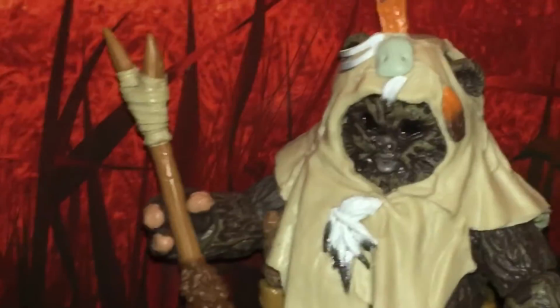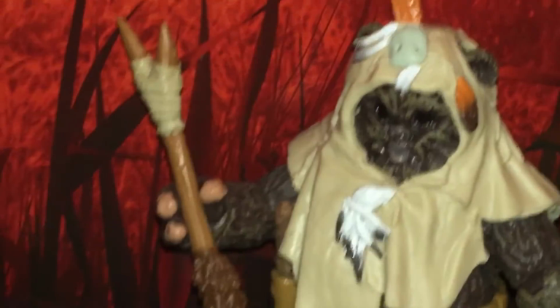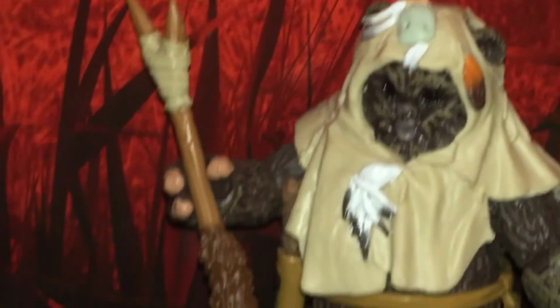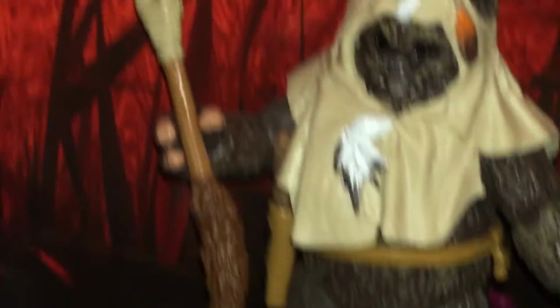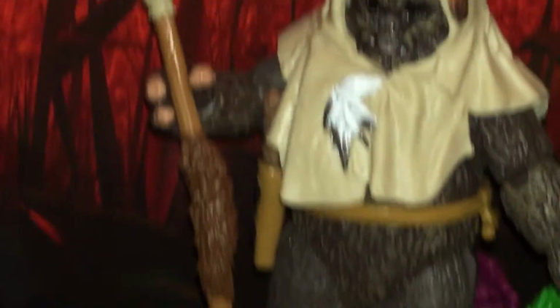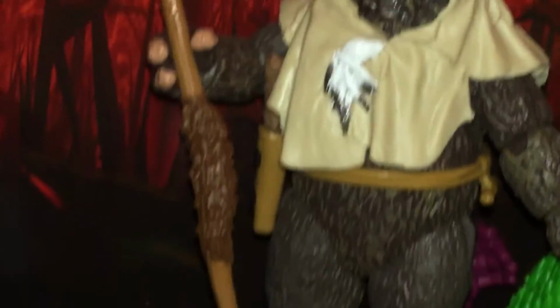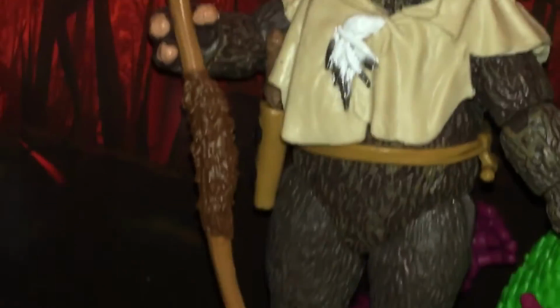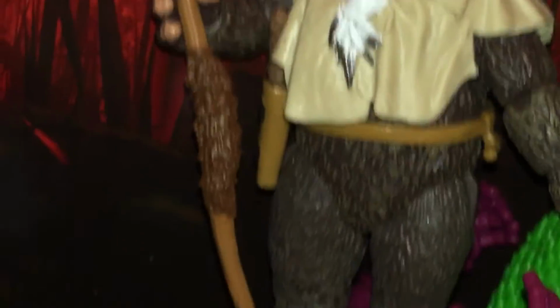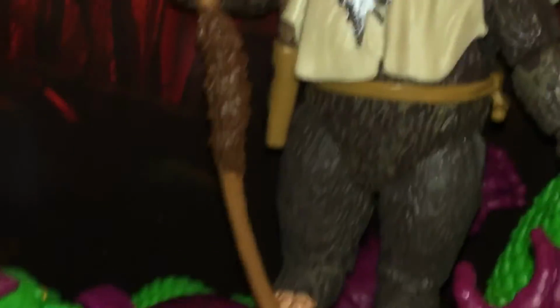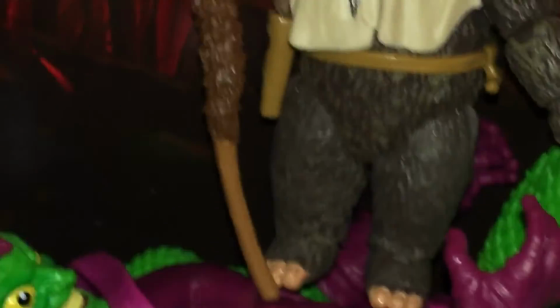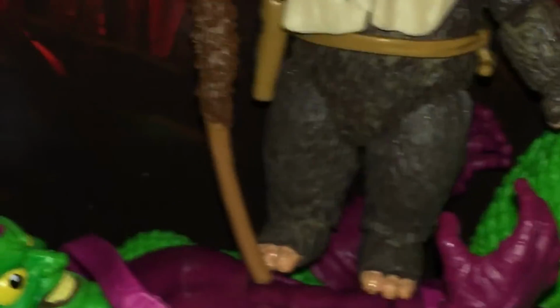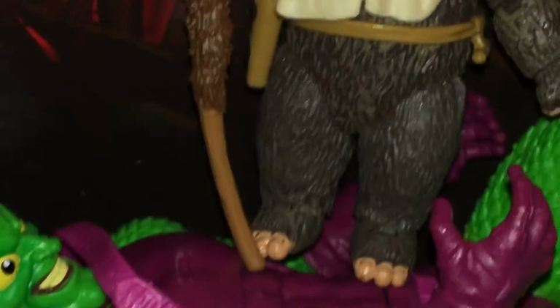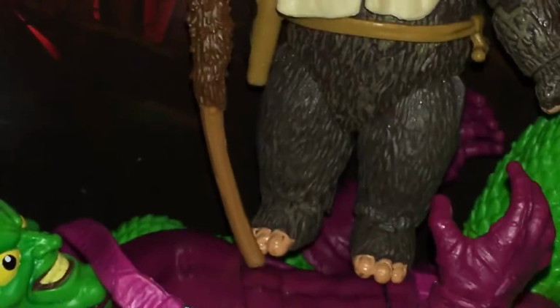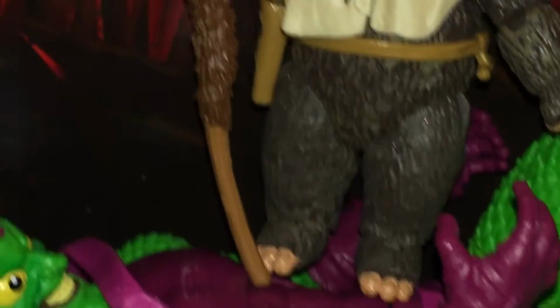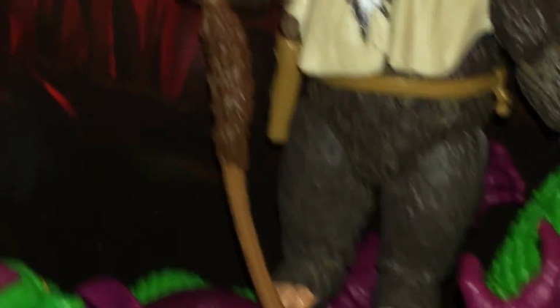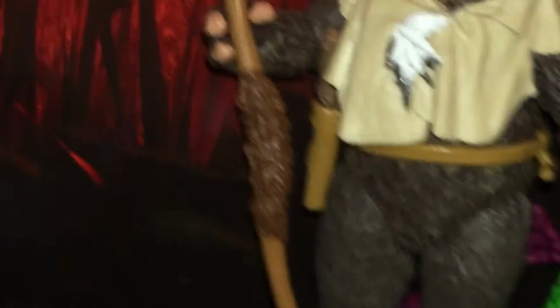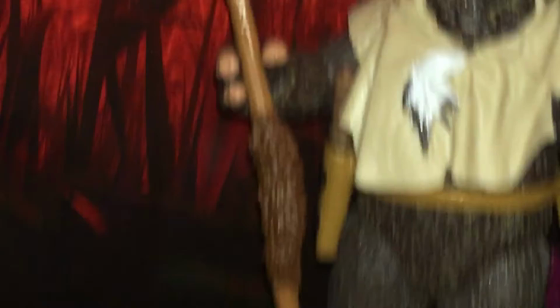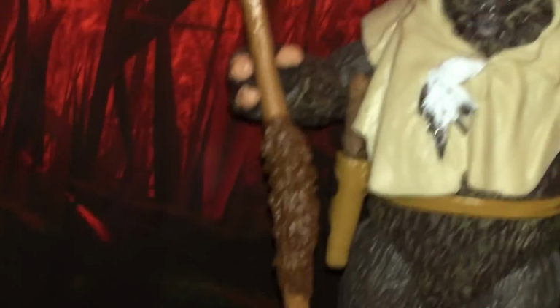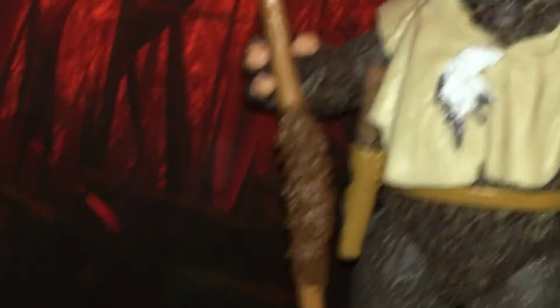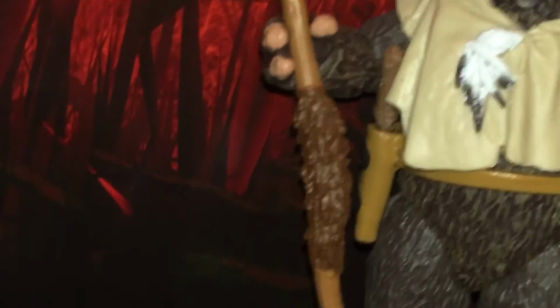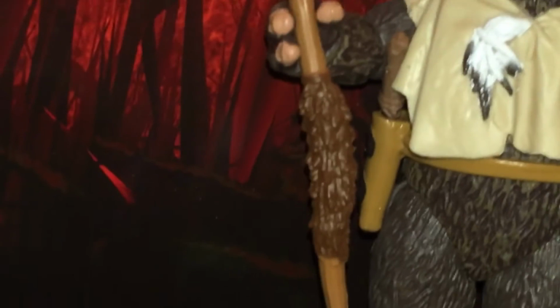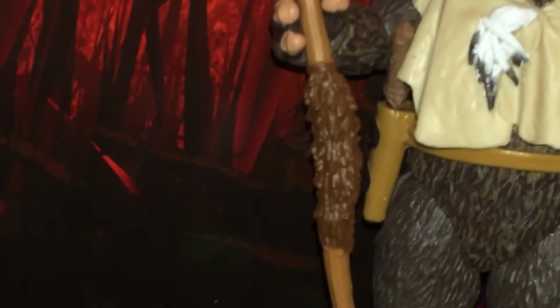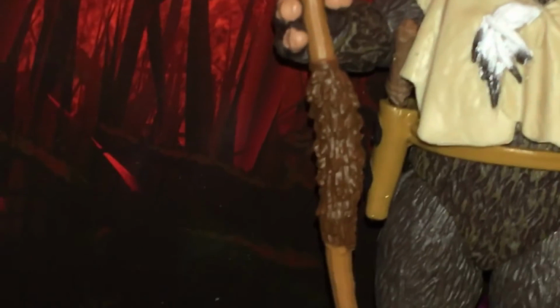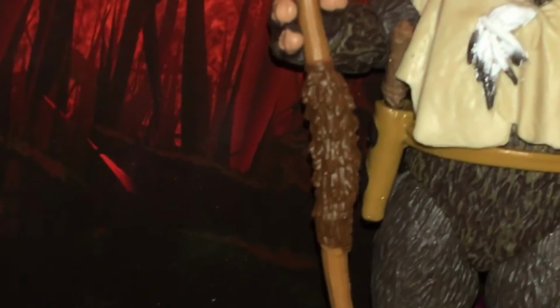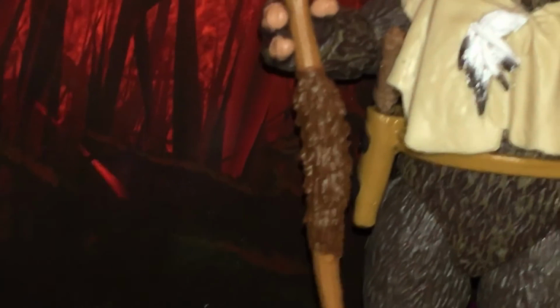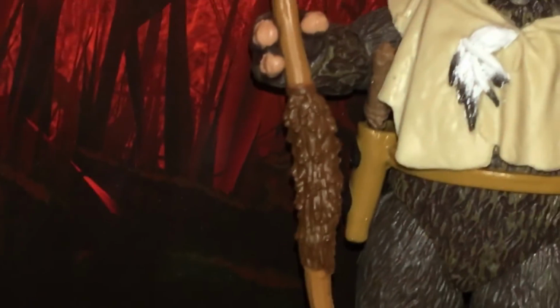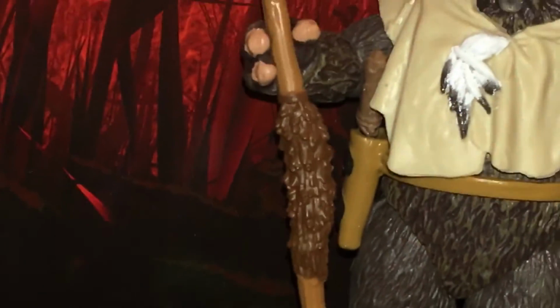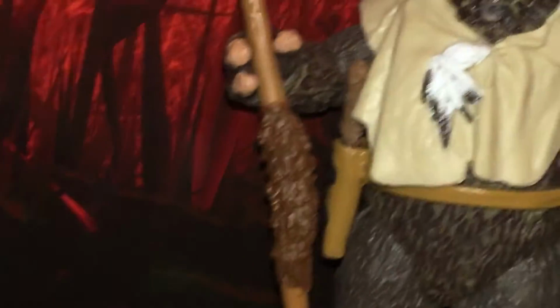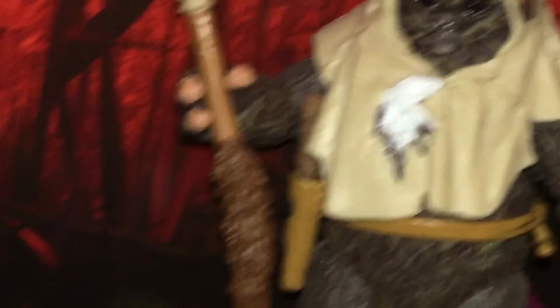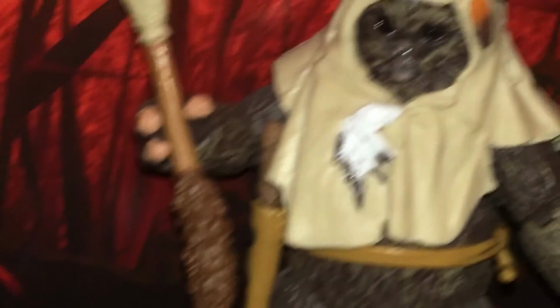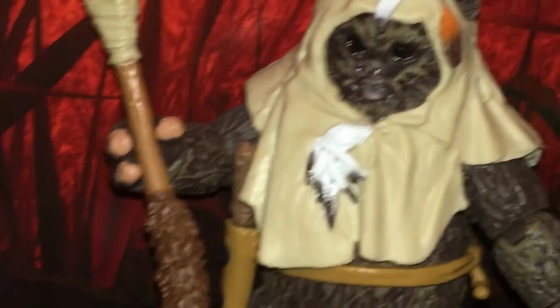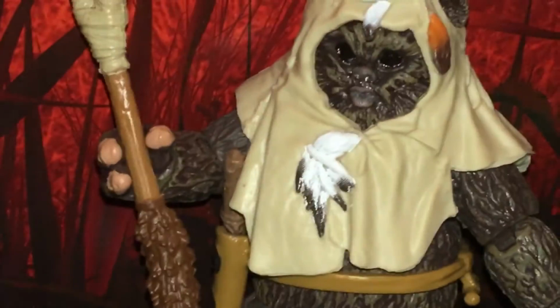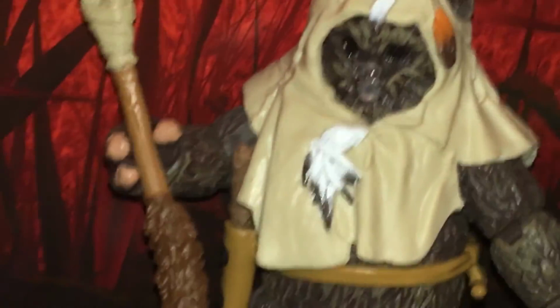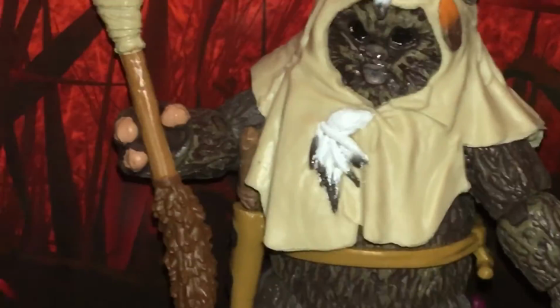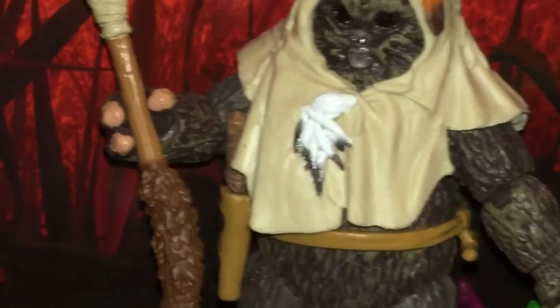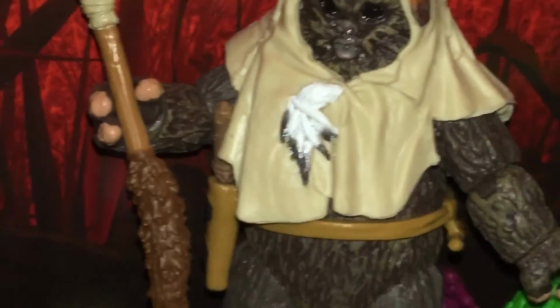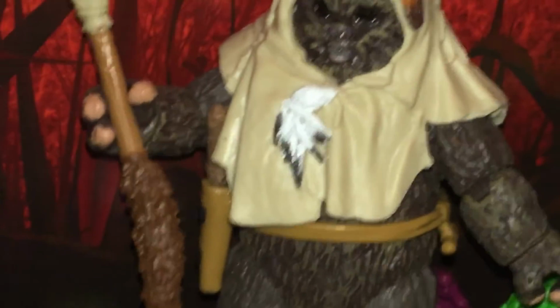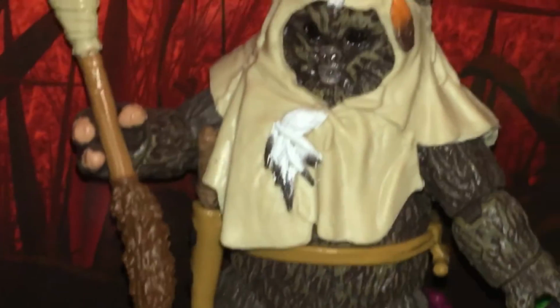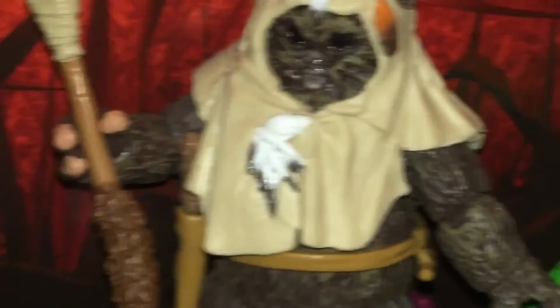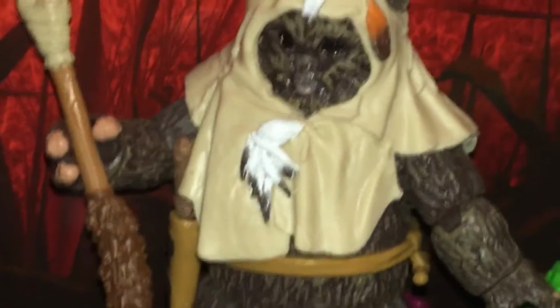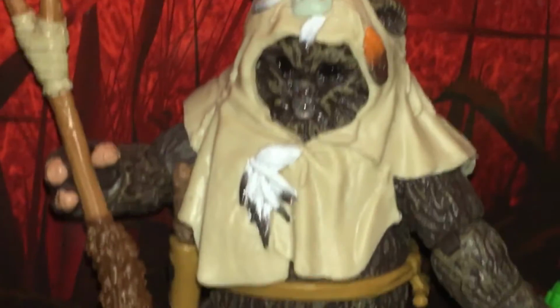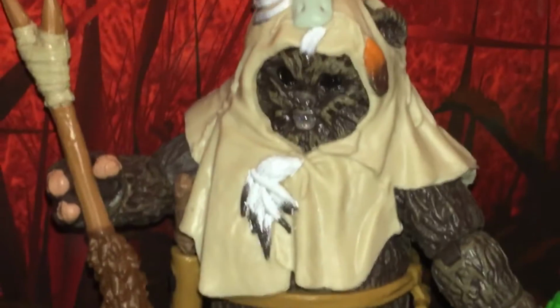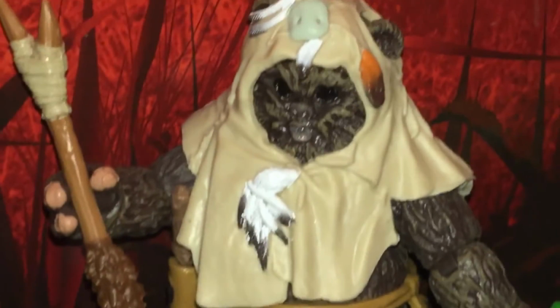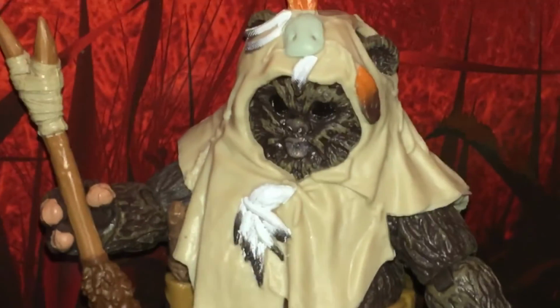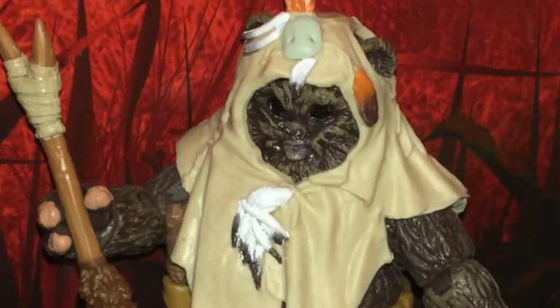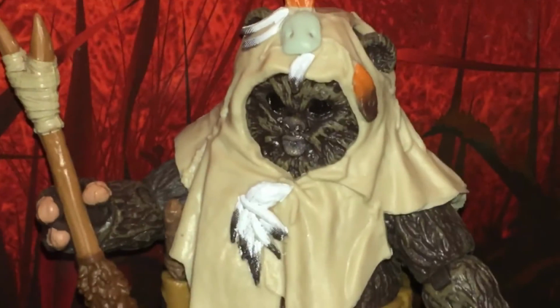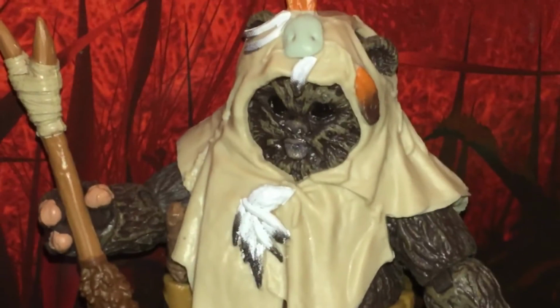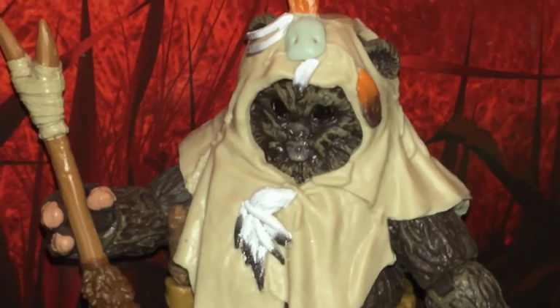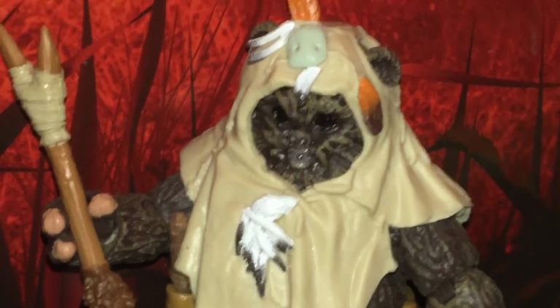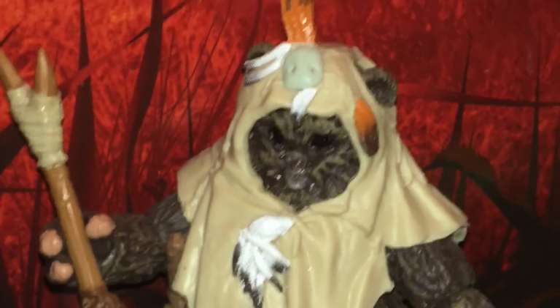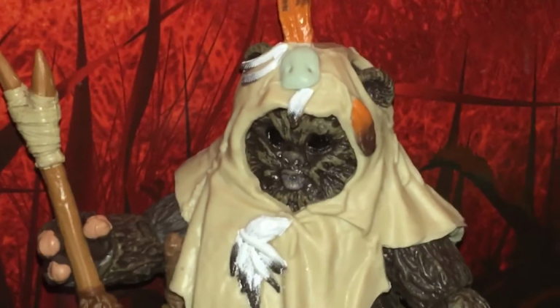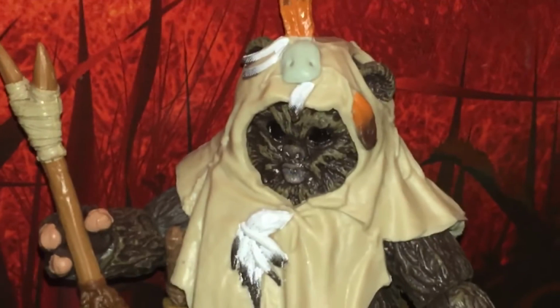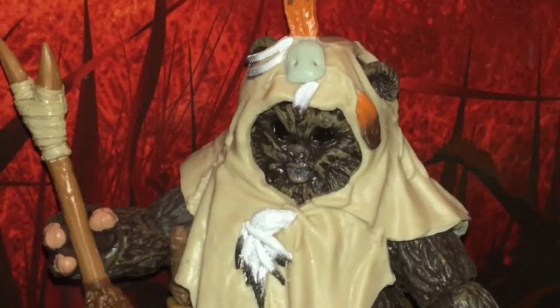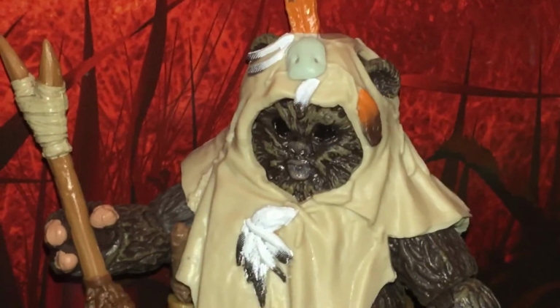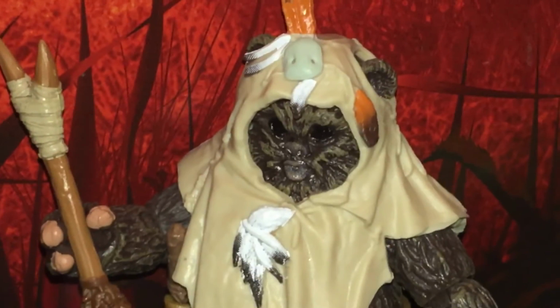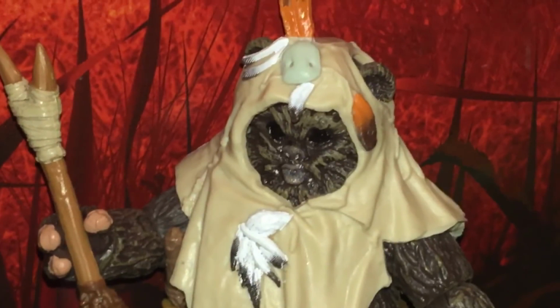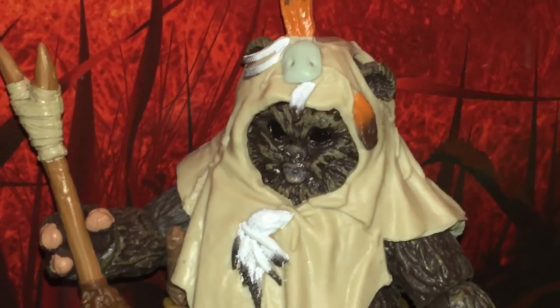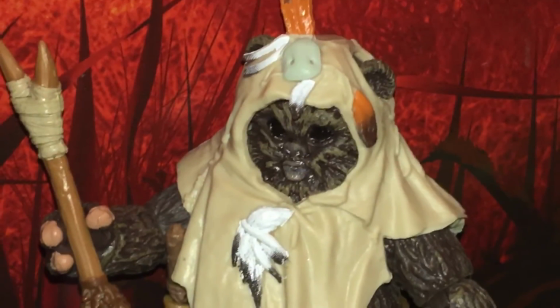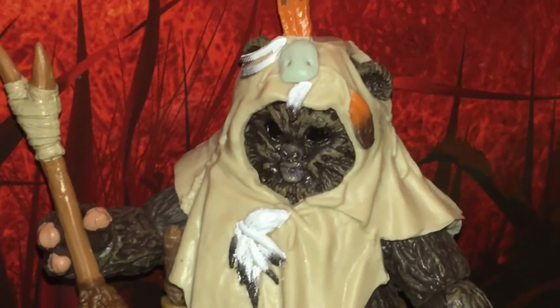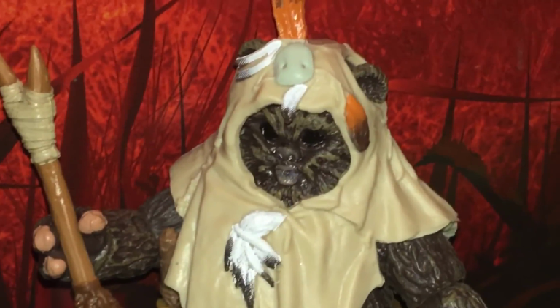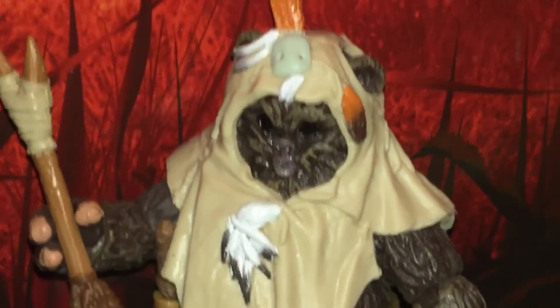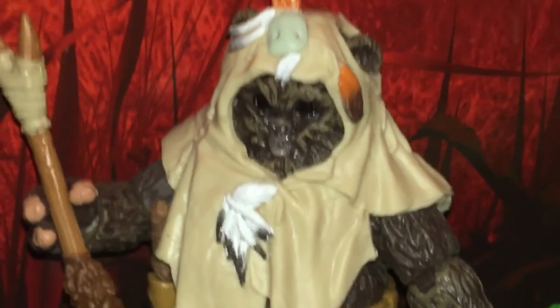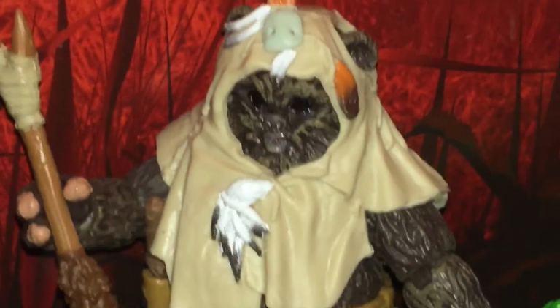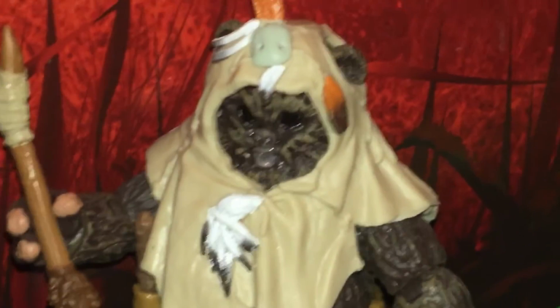Look at that stick there. And it comes with that little knife dagger. Thanks for watching.